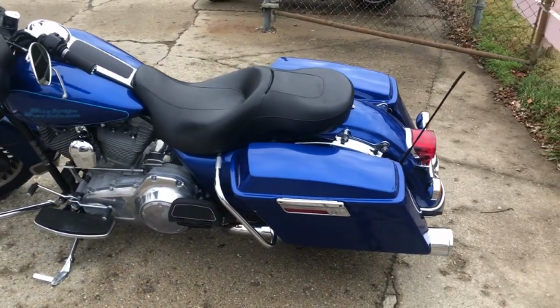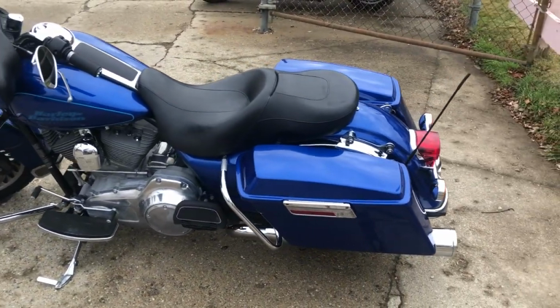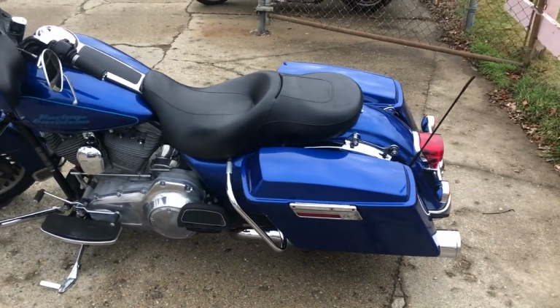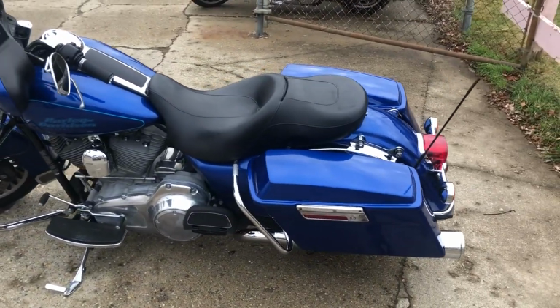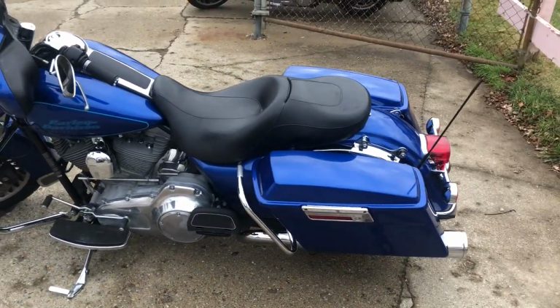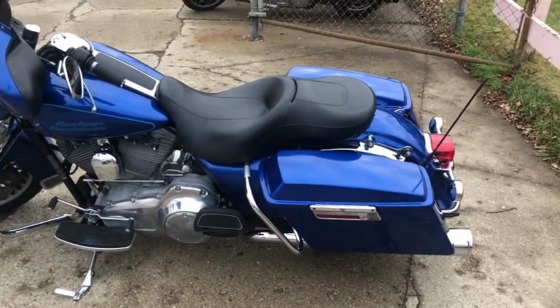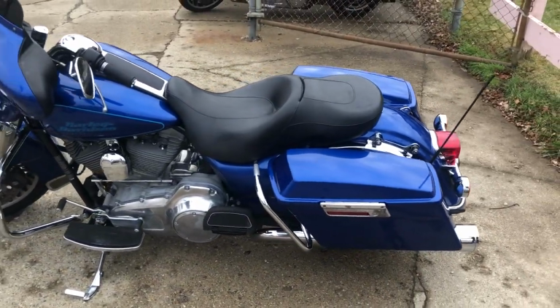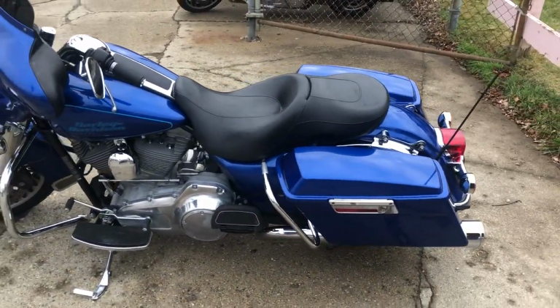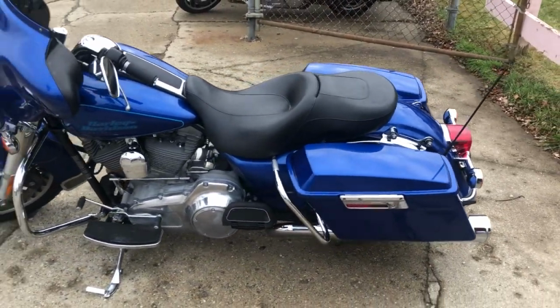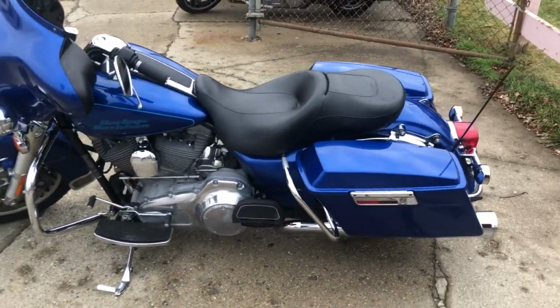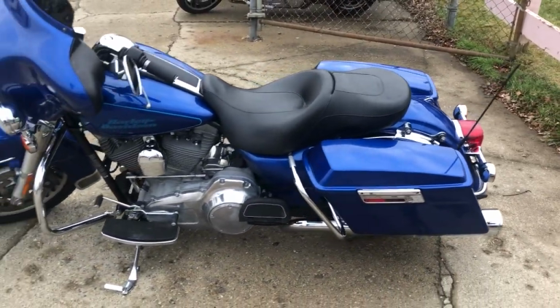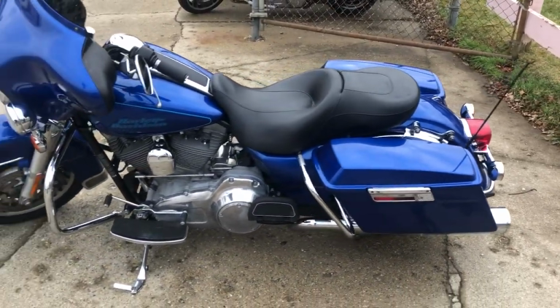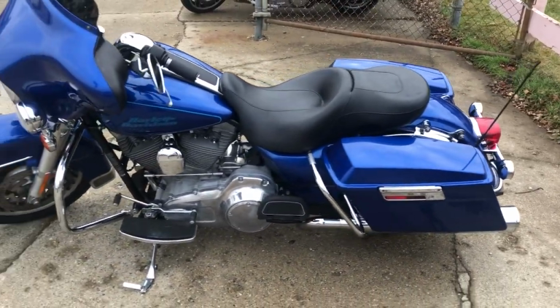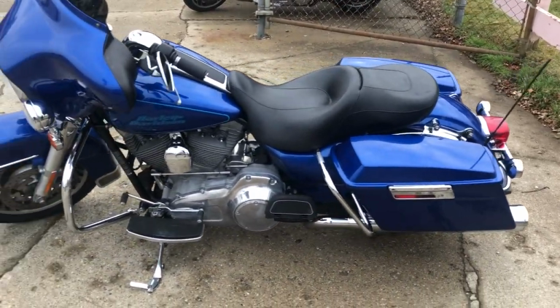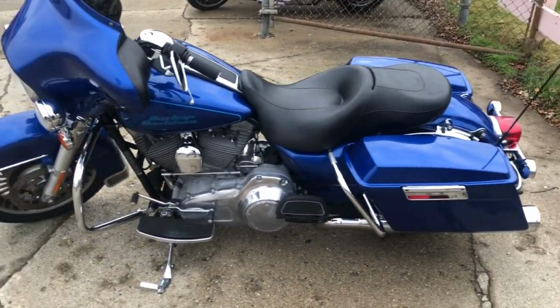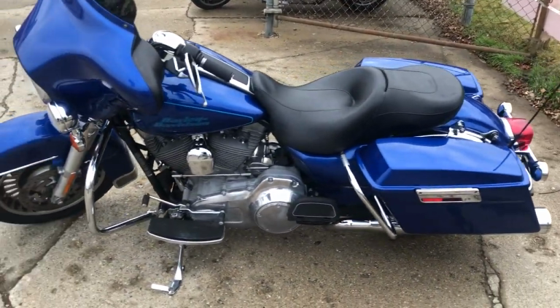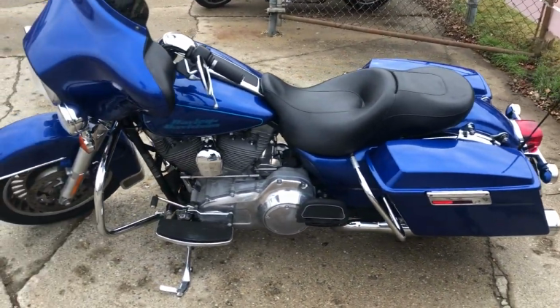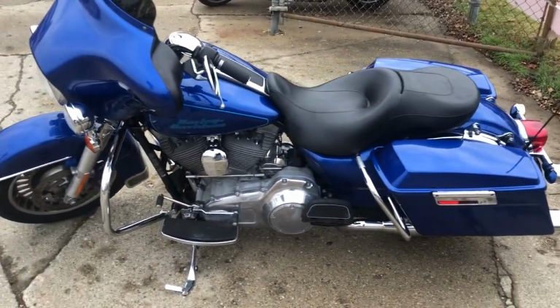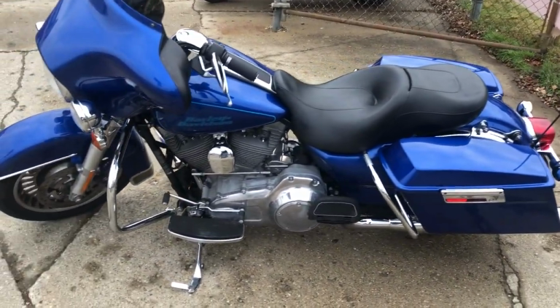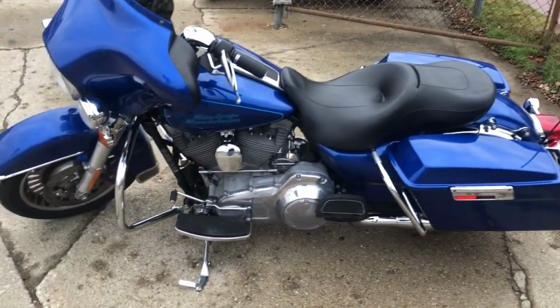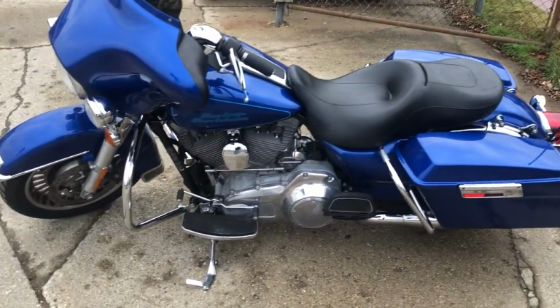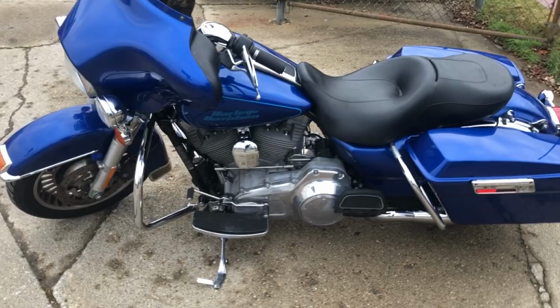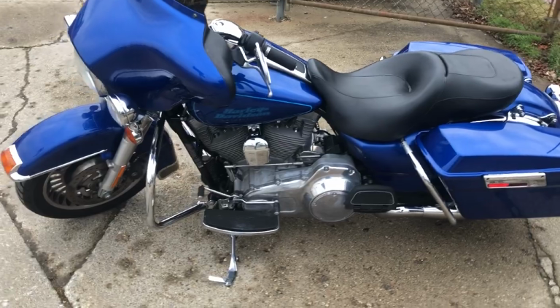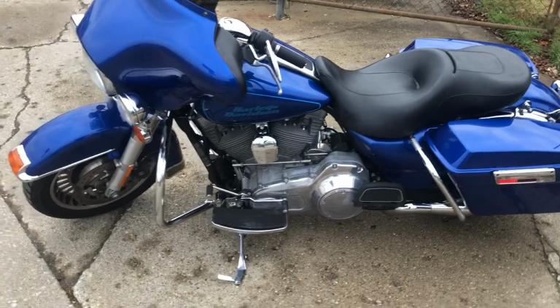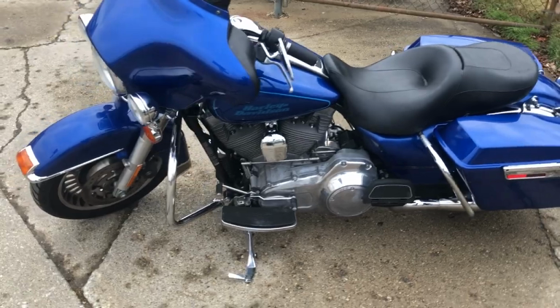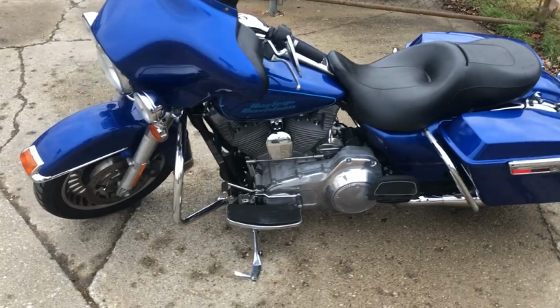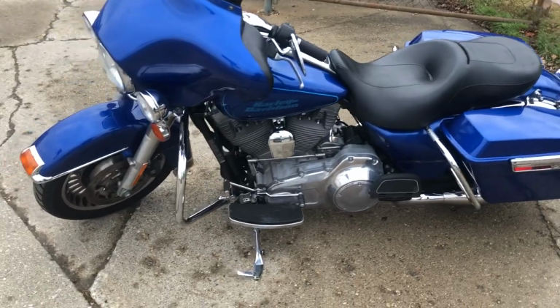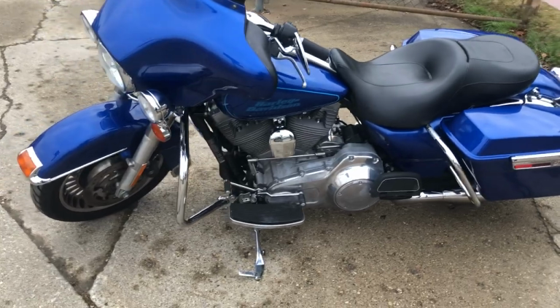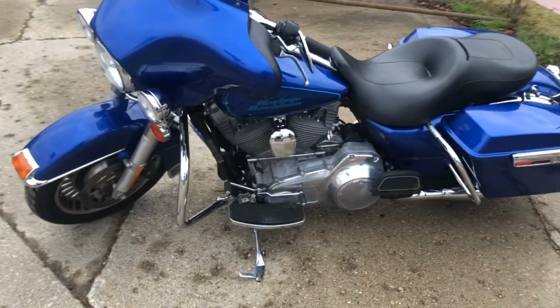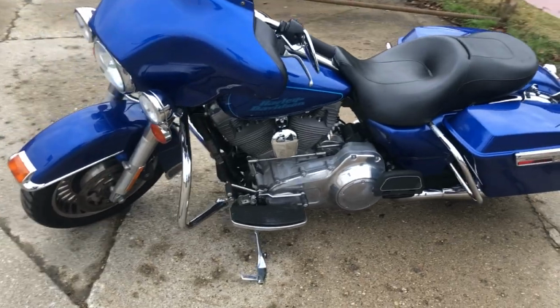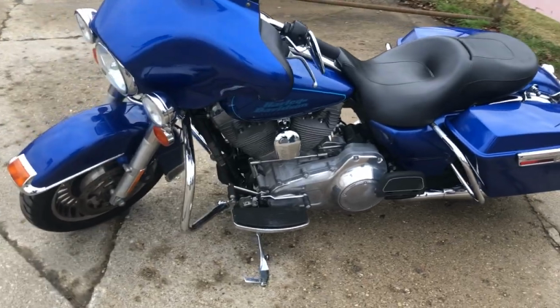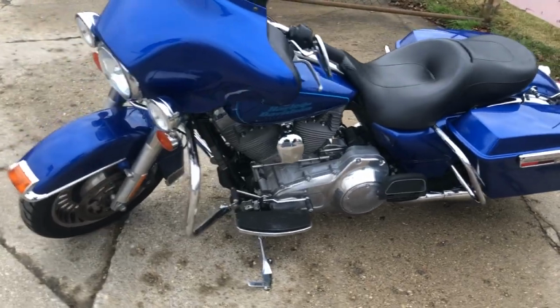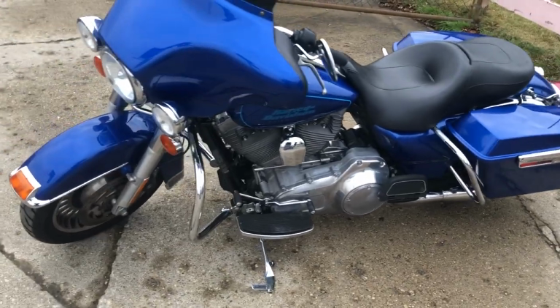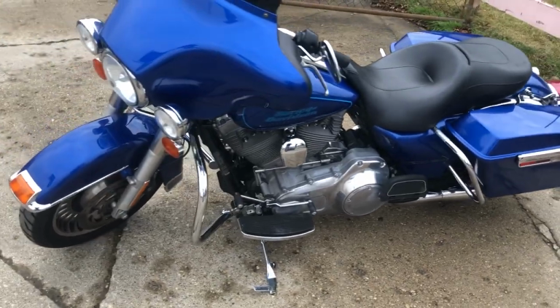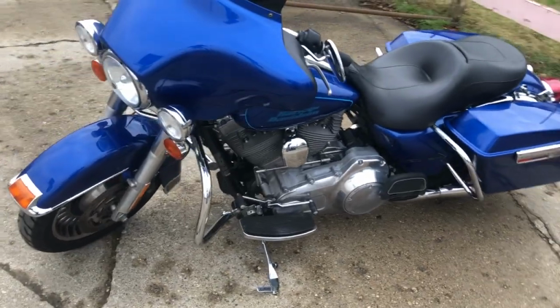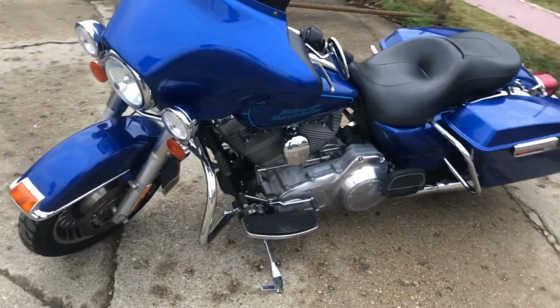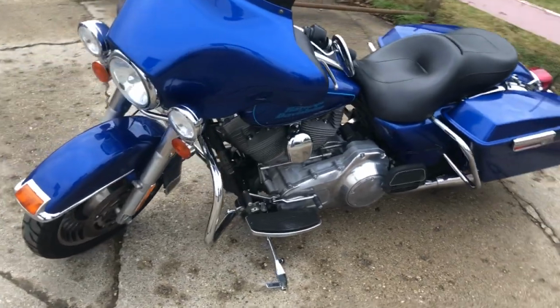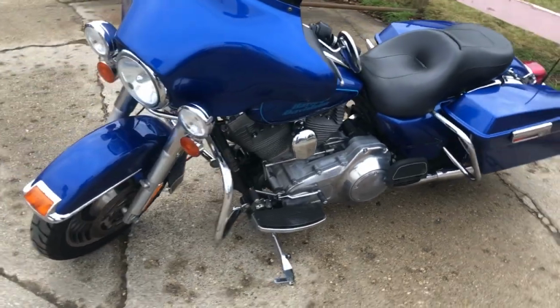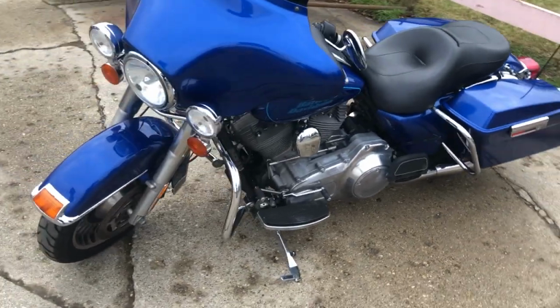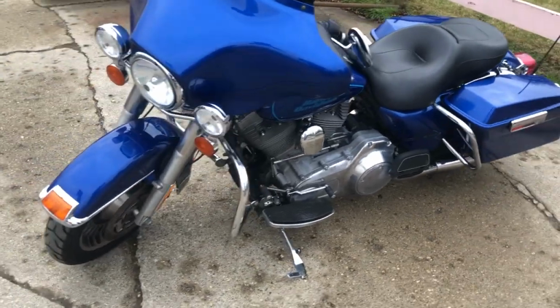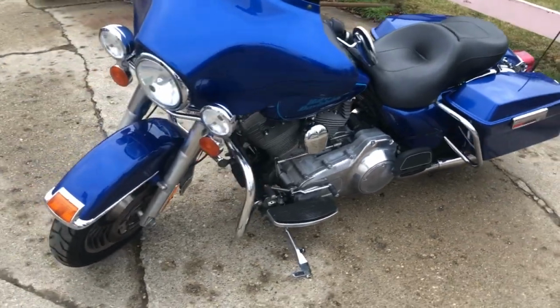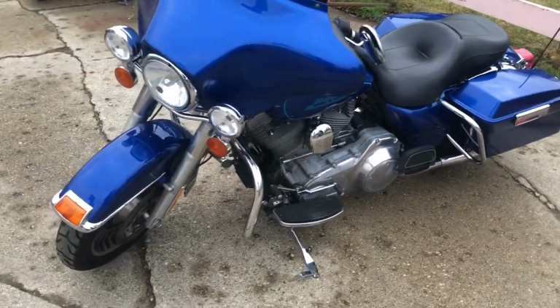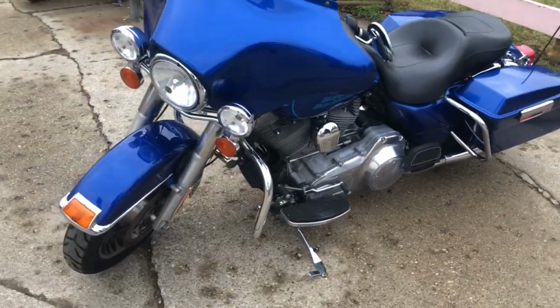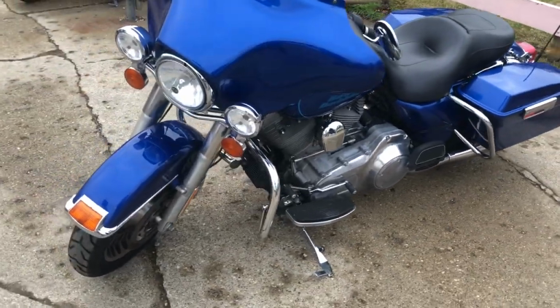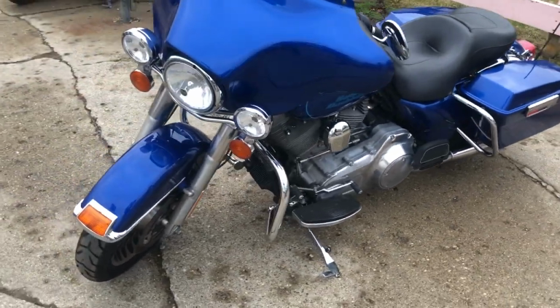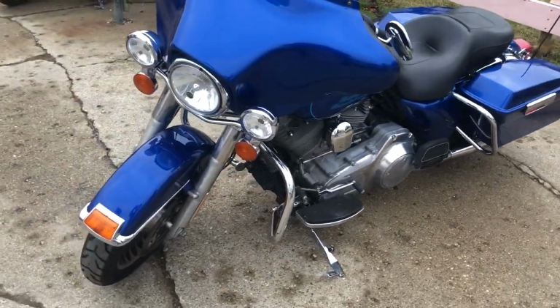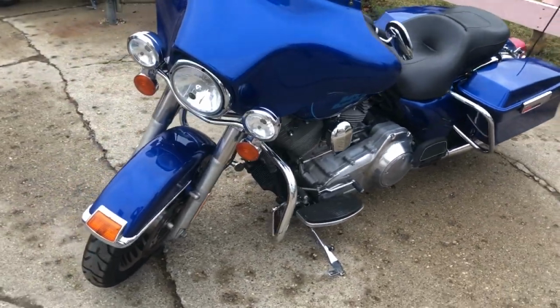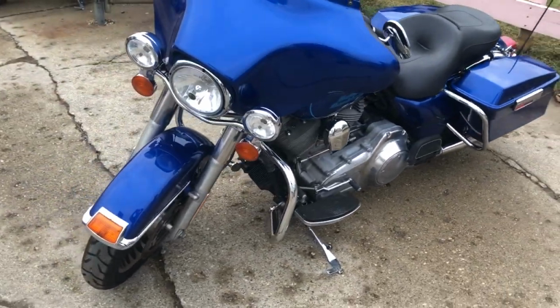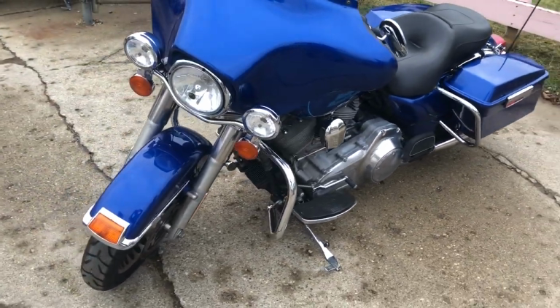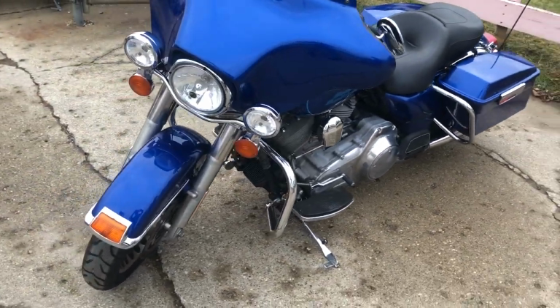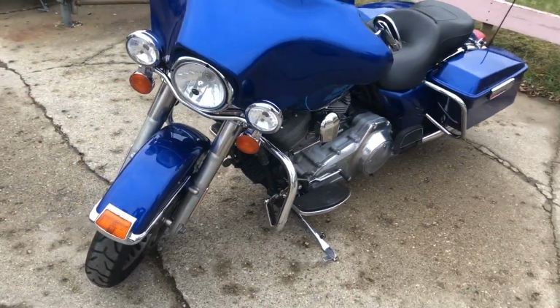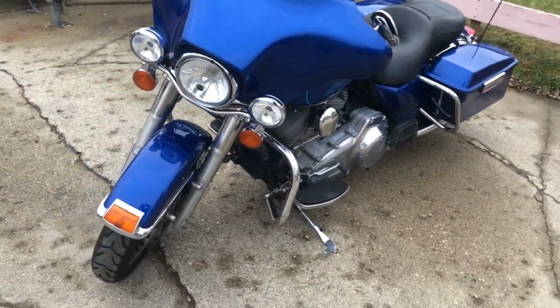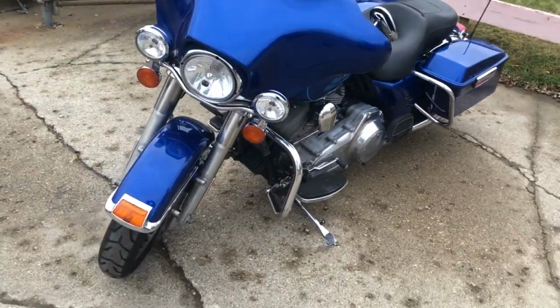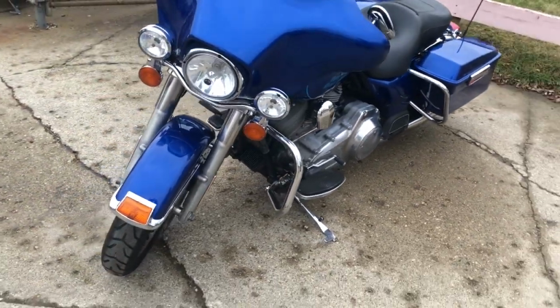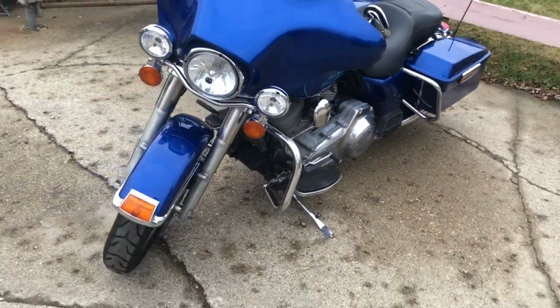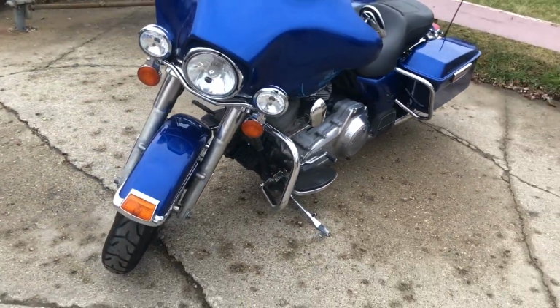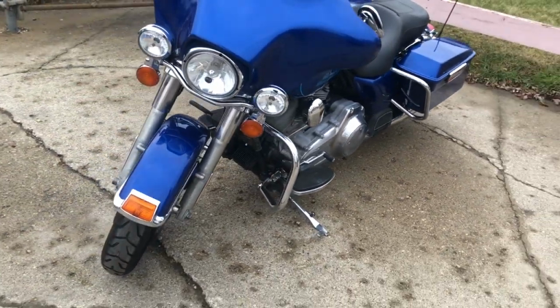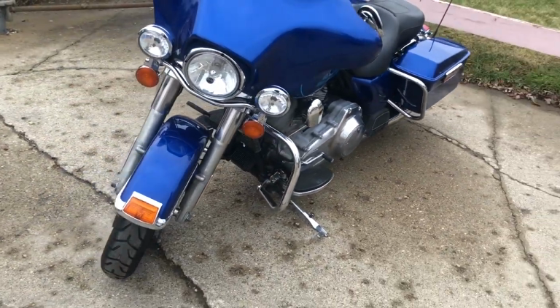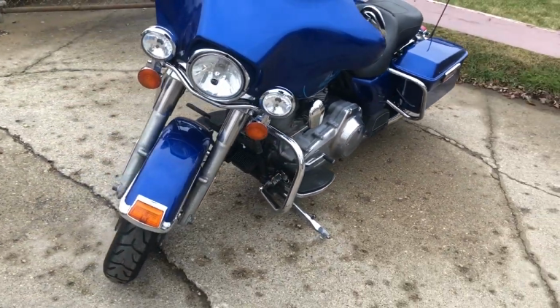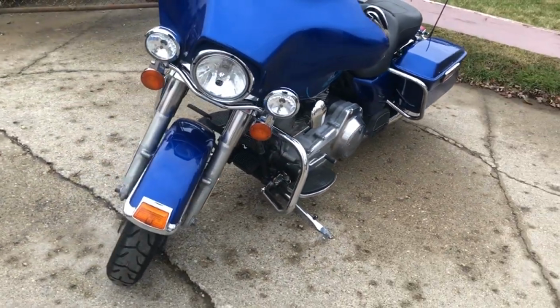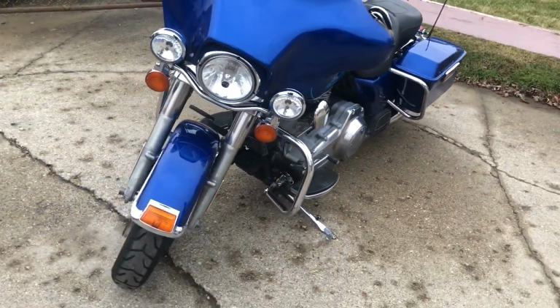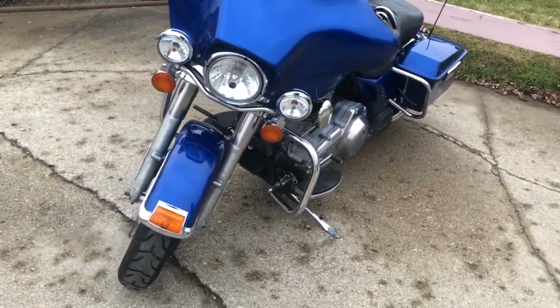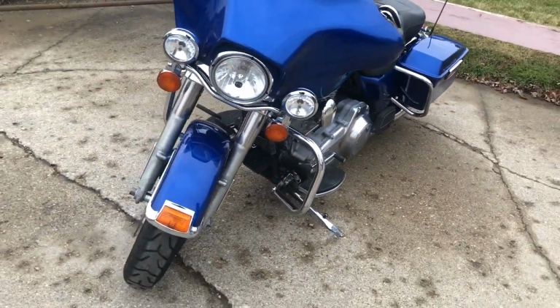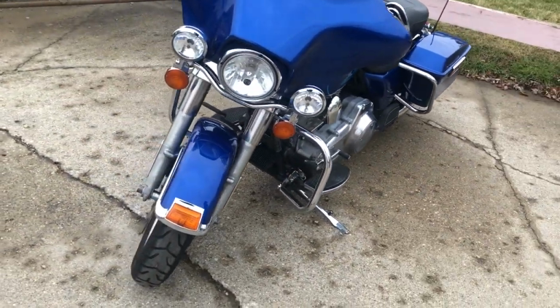It's just been serviced at the dealership, inspected, all fluids have been changed, and it is ready to ride. It's a great bike for the money.